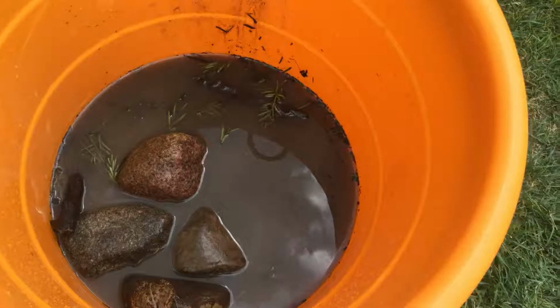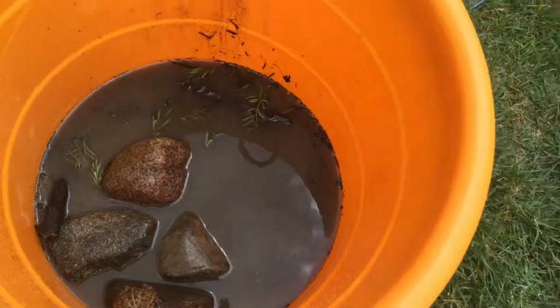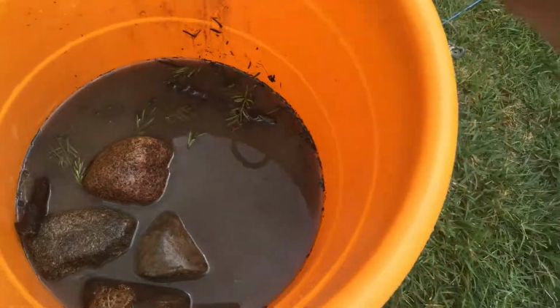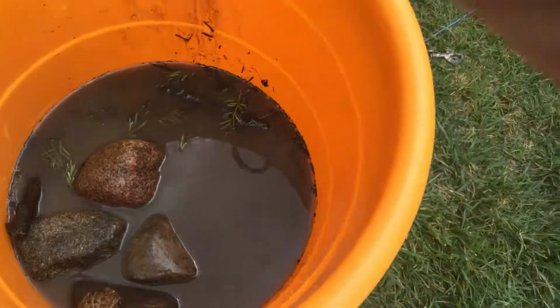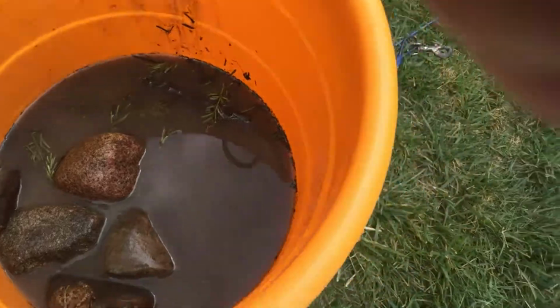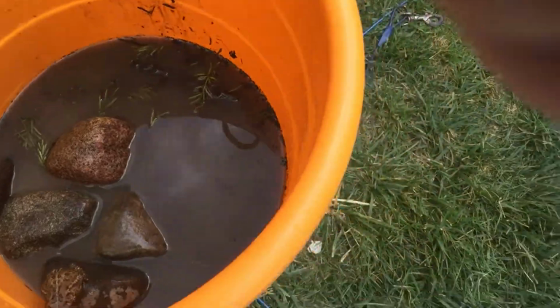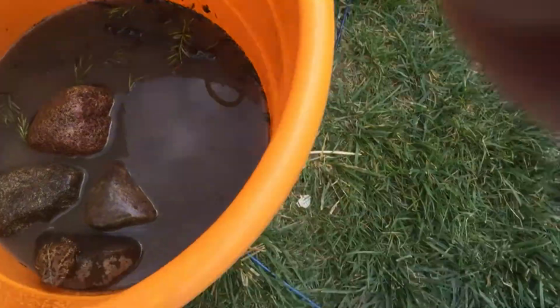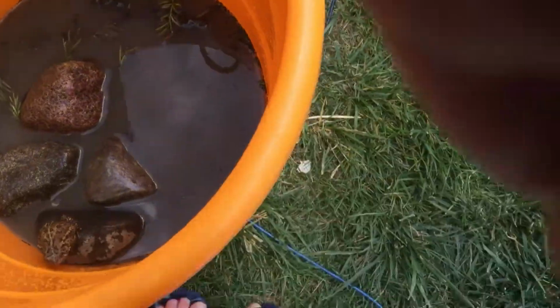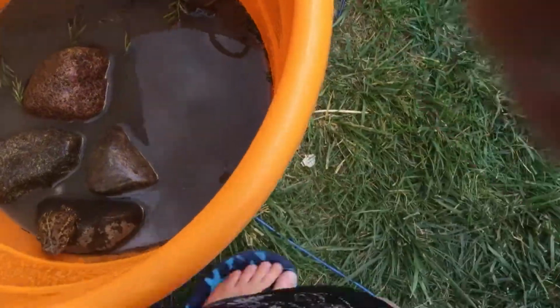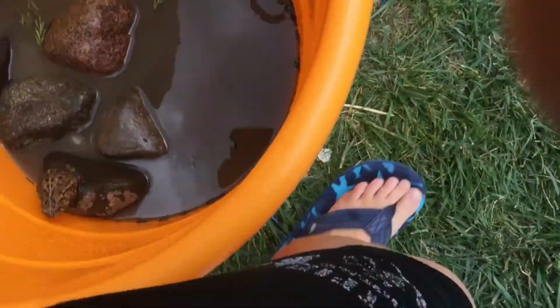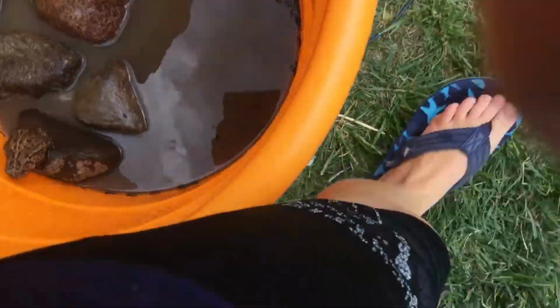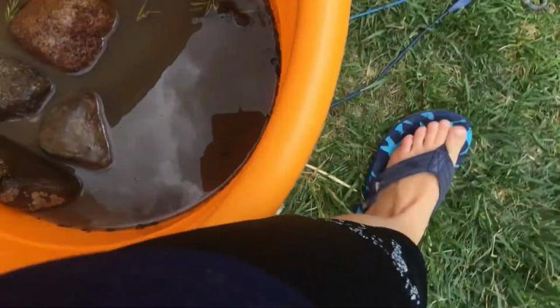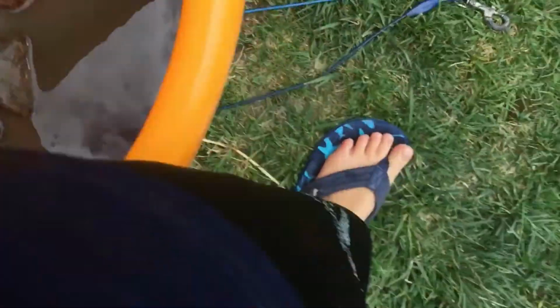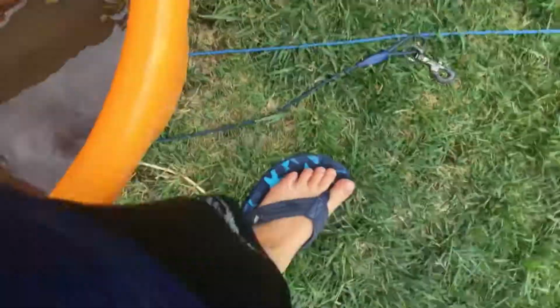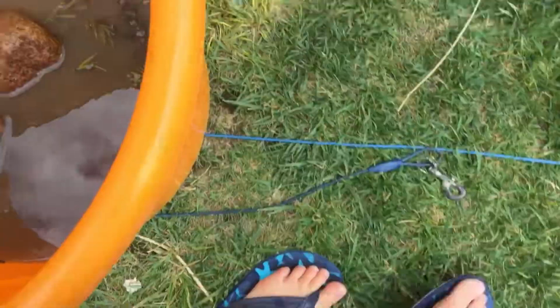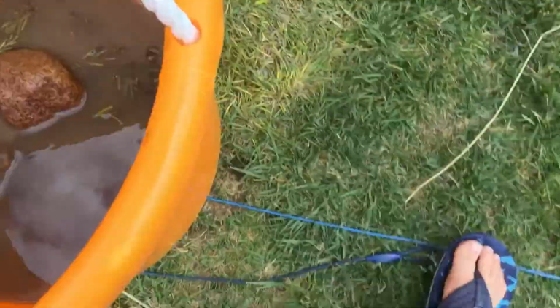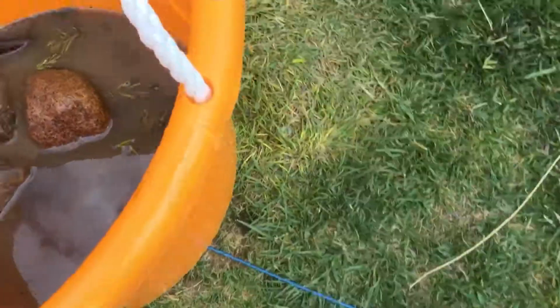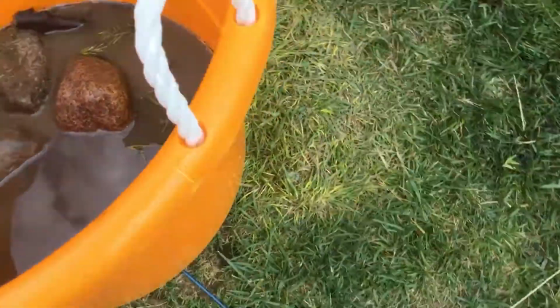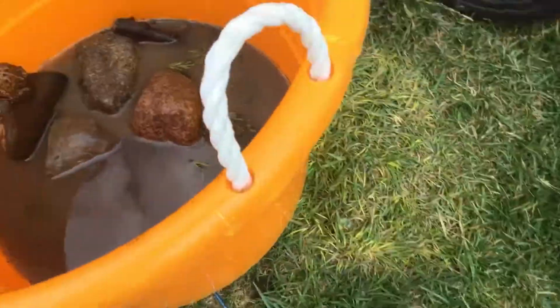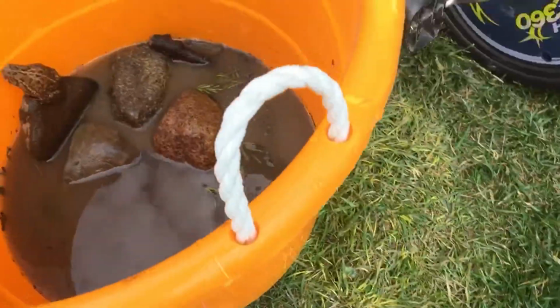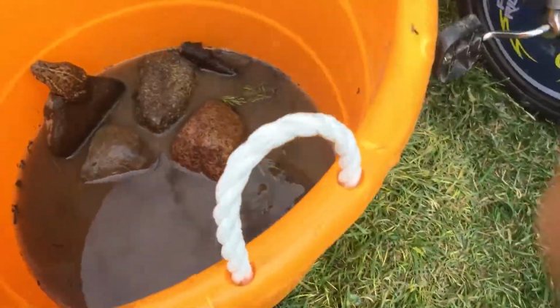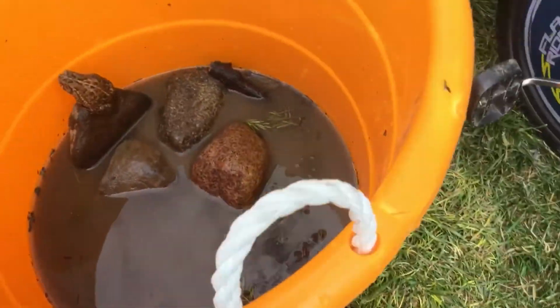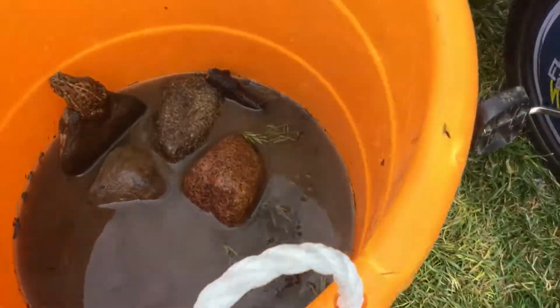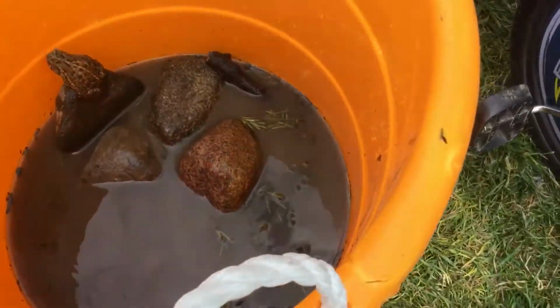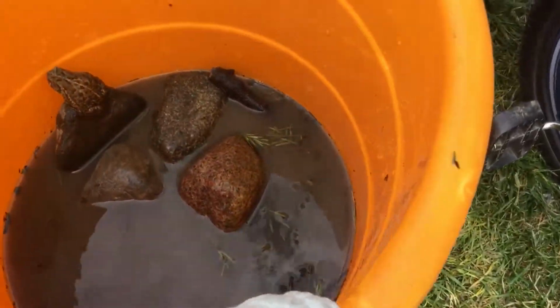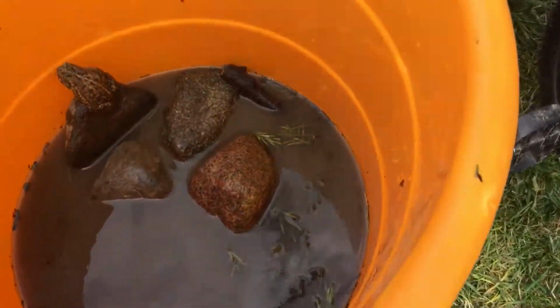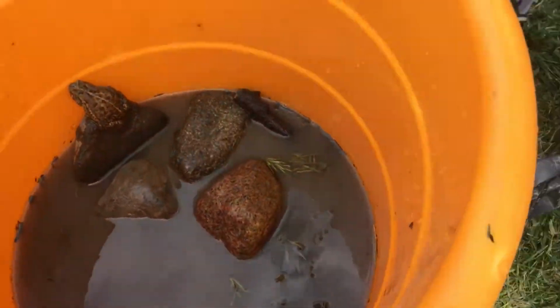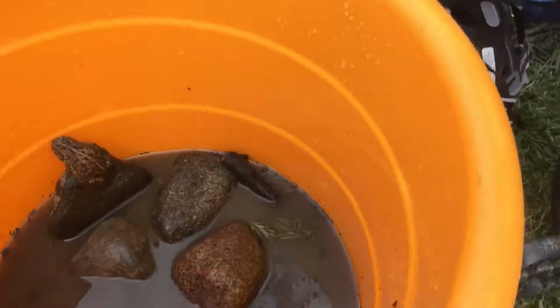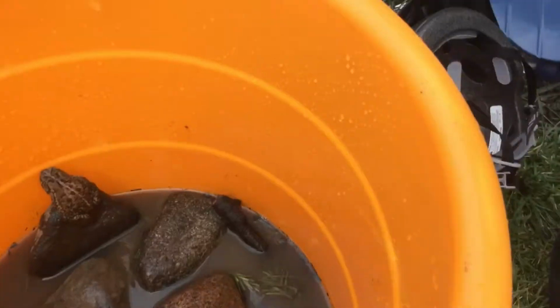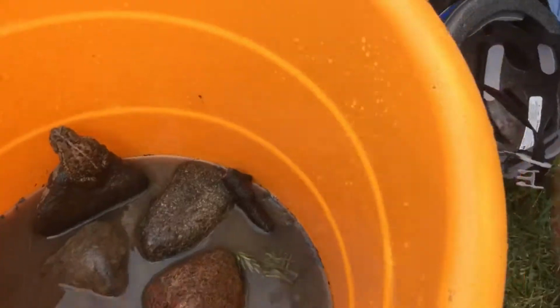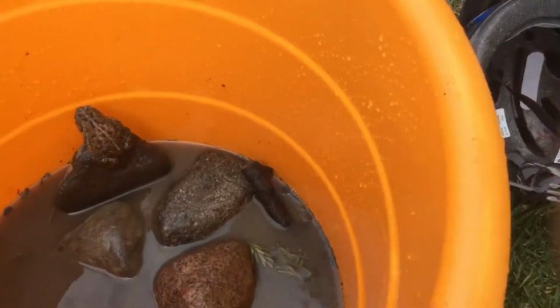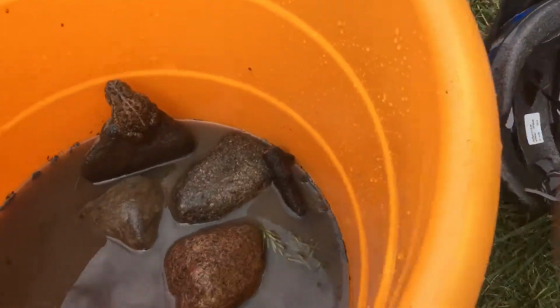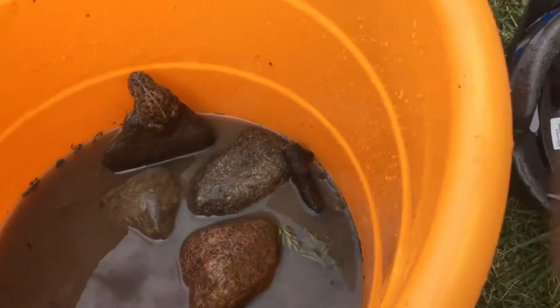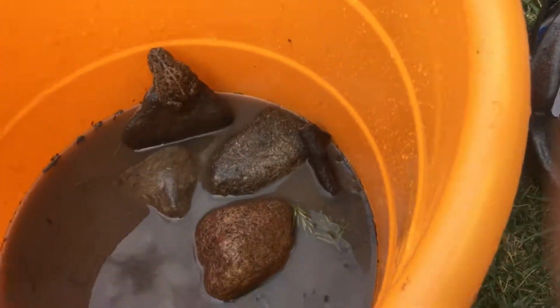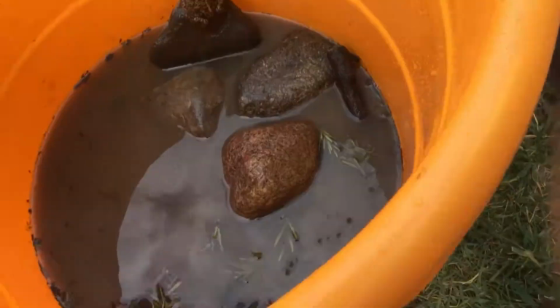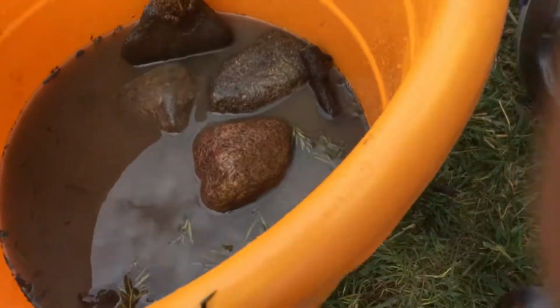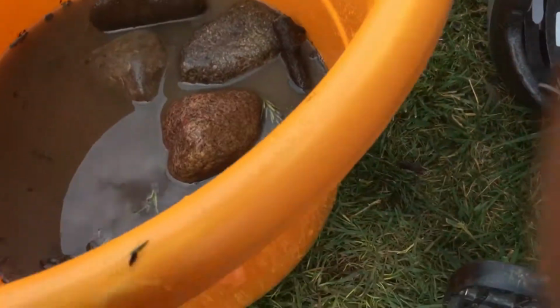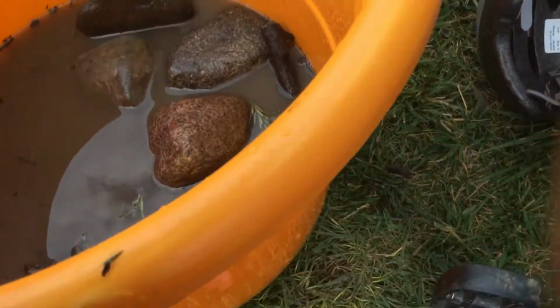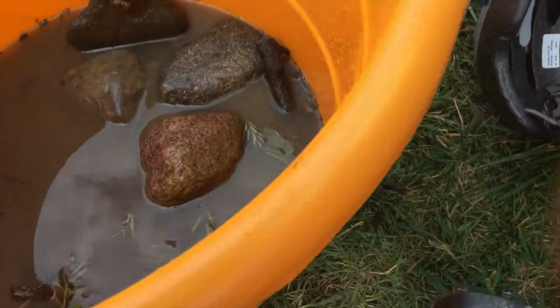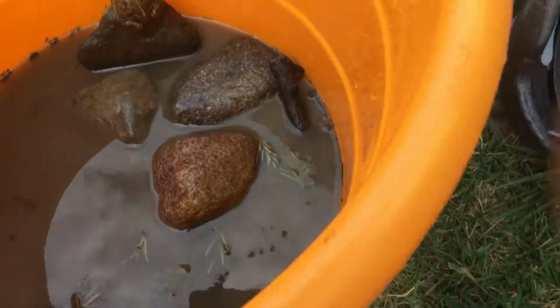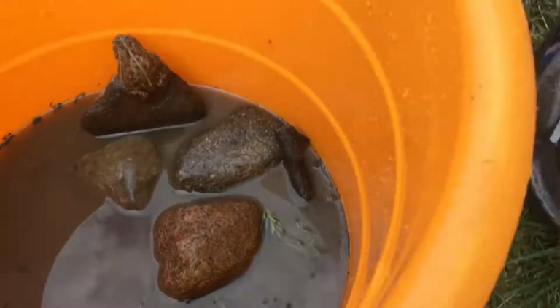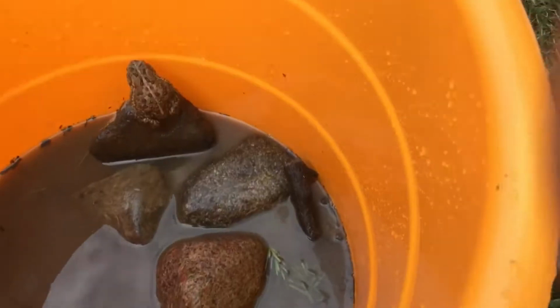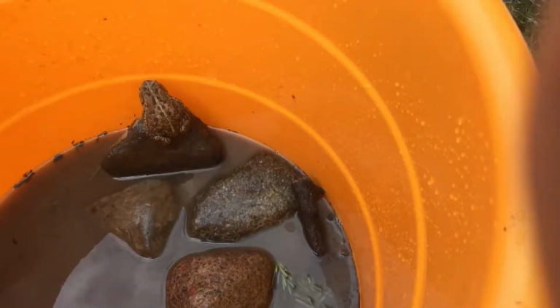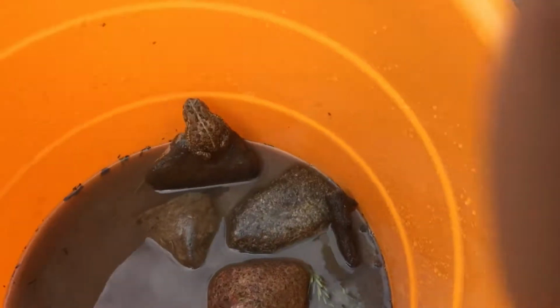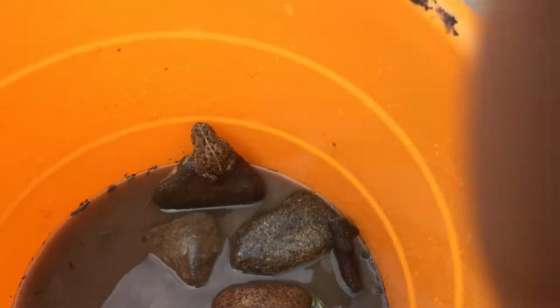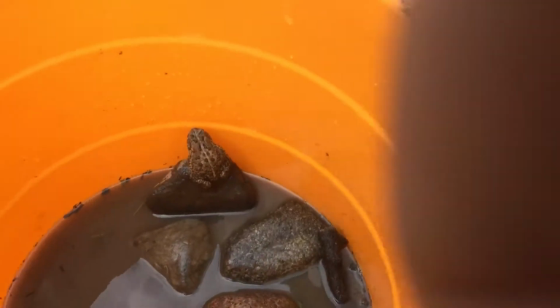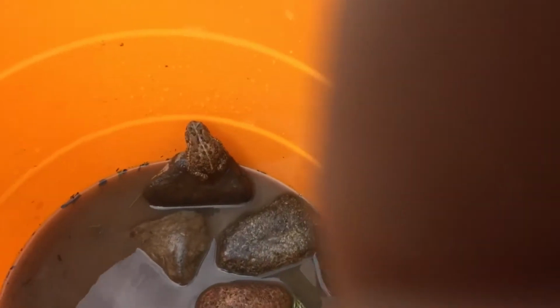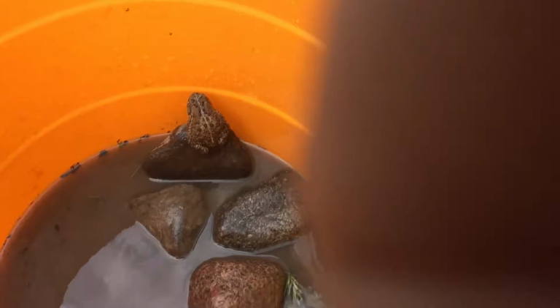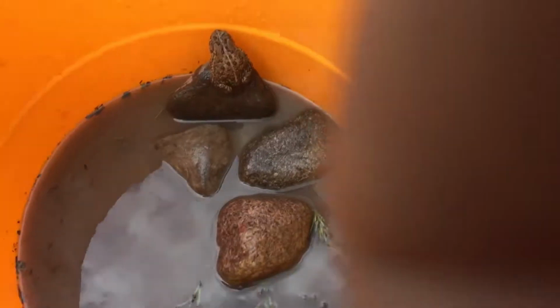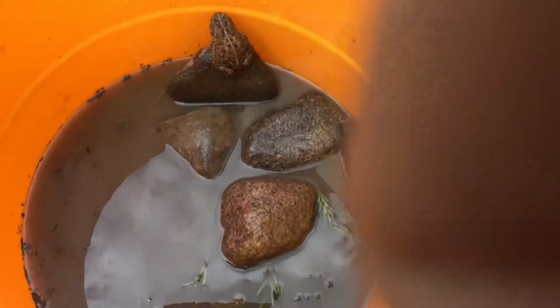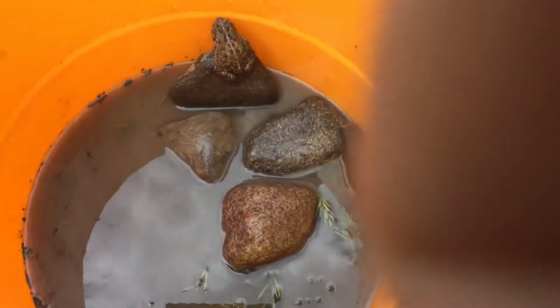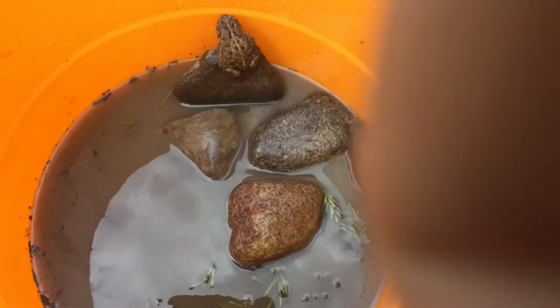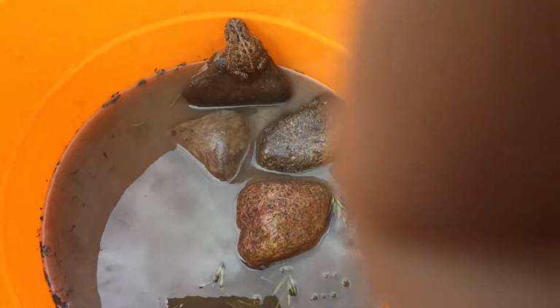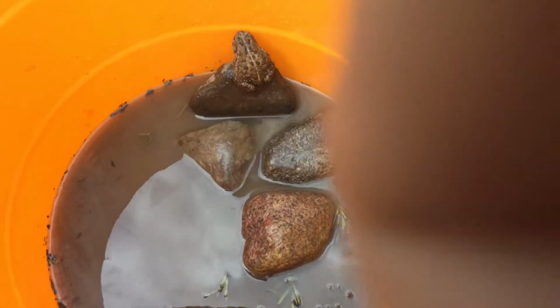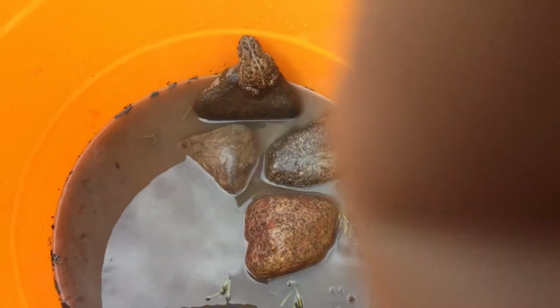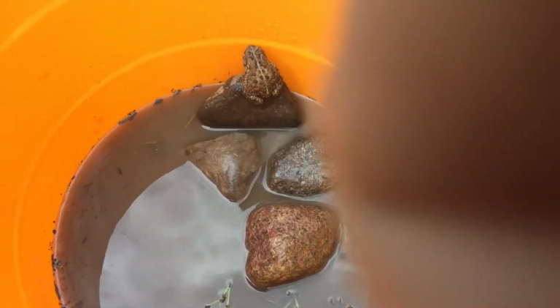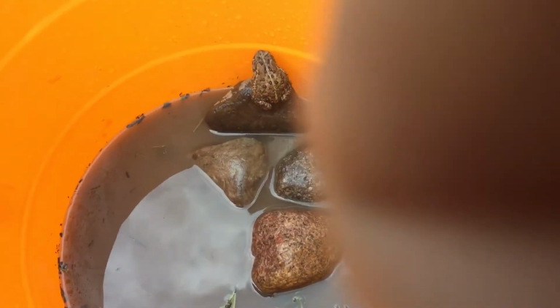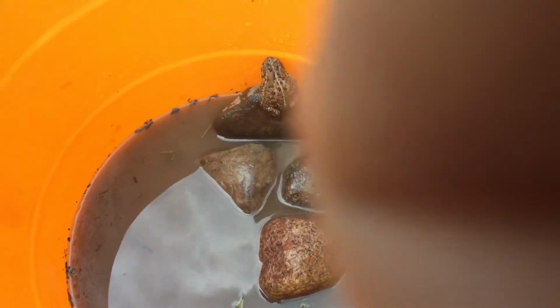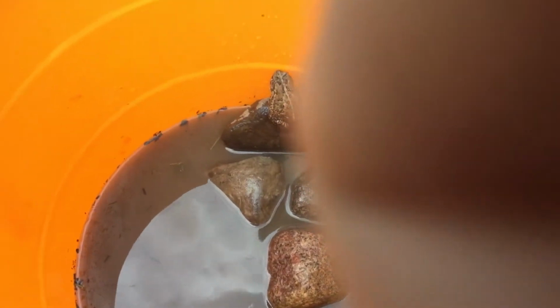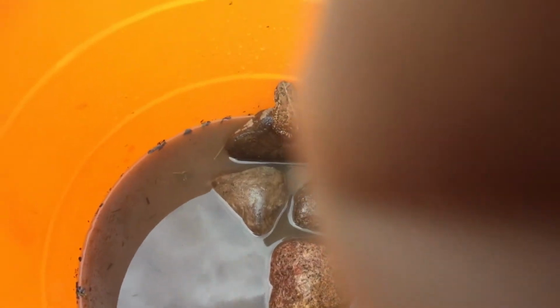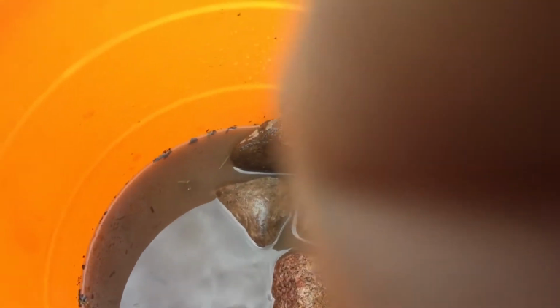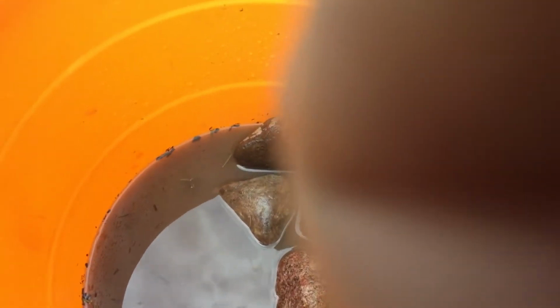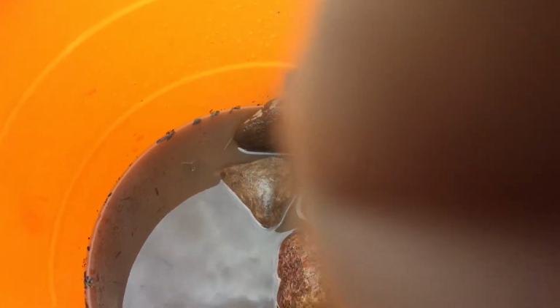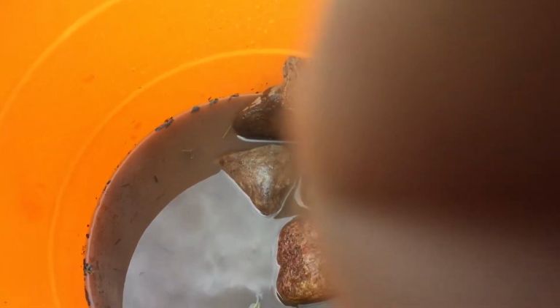Hello guys and welcome back to another awesome gamer video. Today, Toms the Toad has a new habitat.